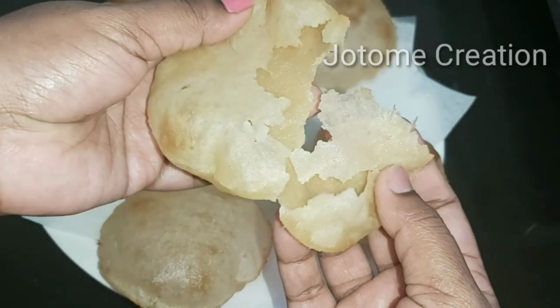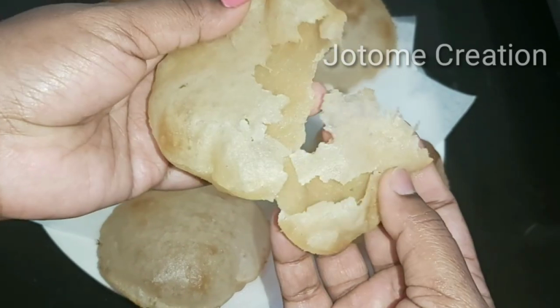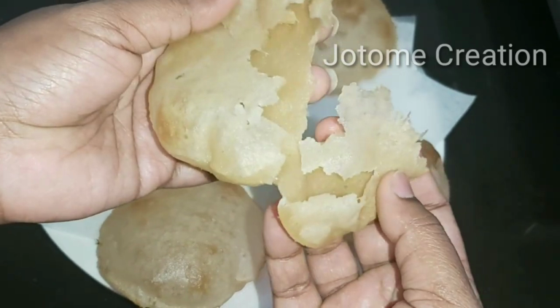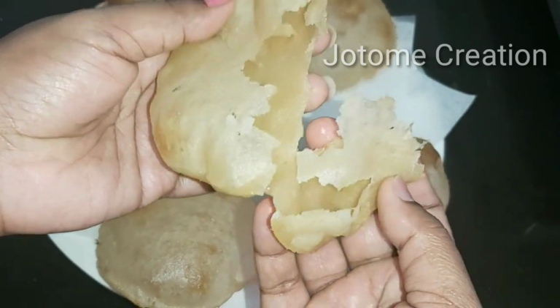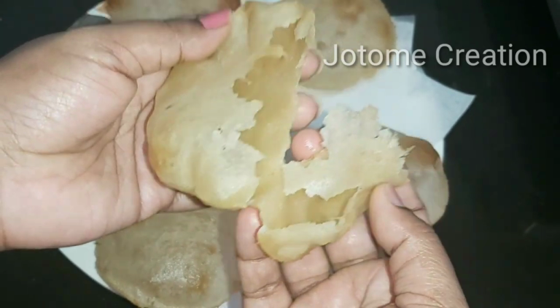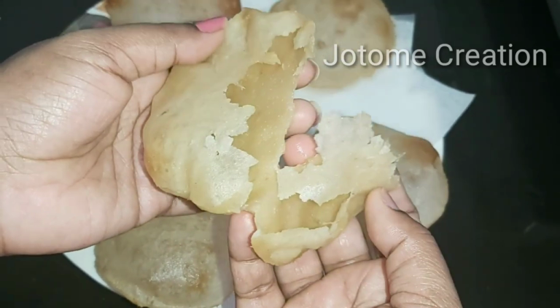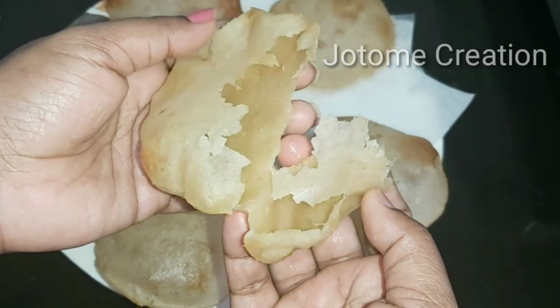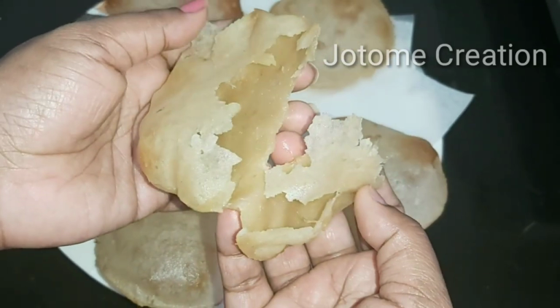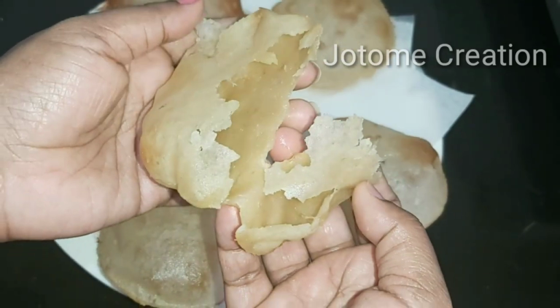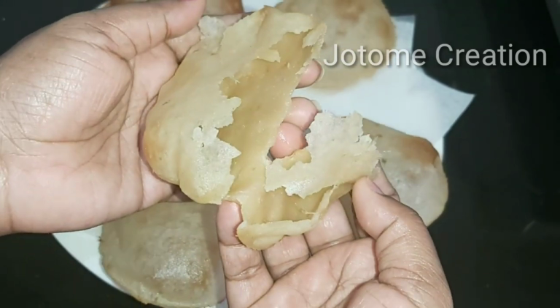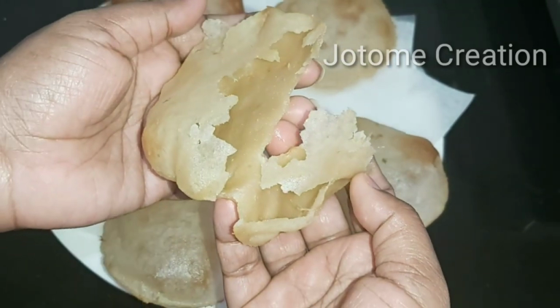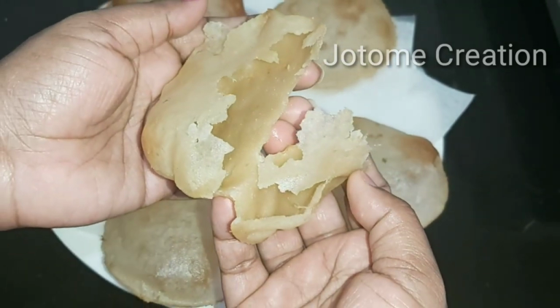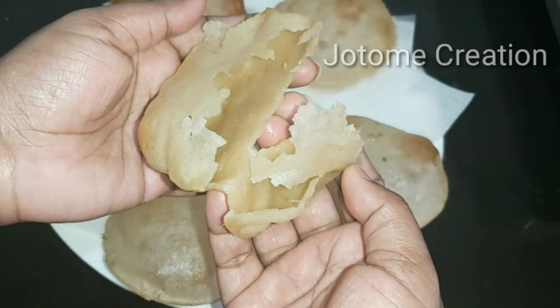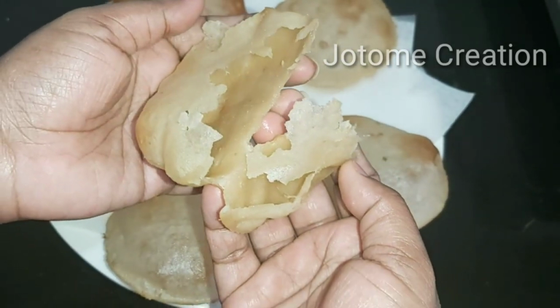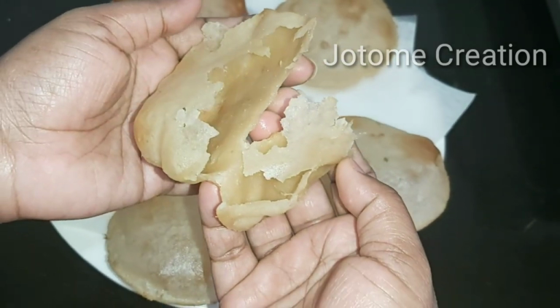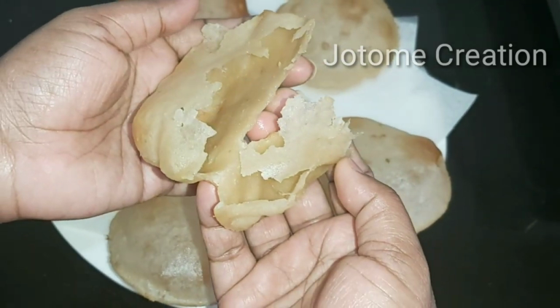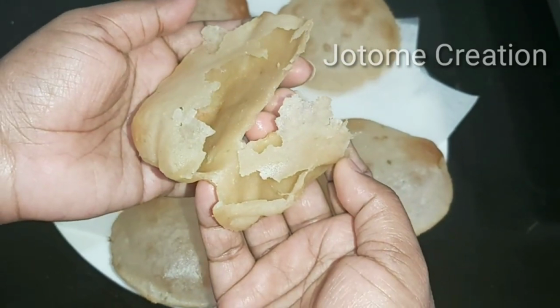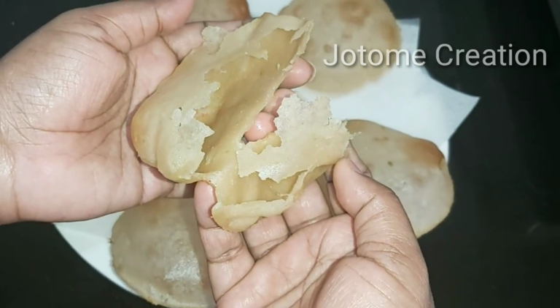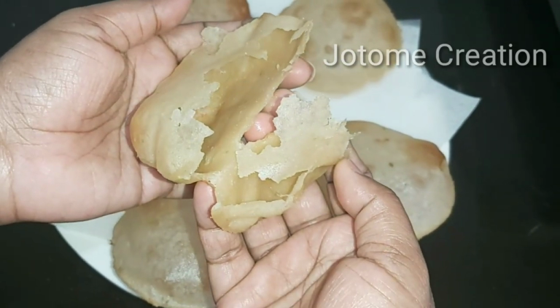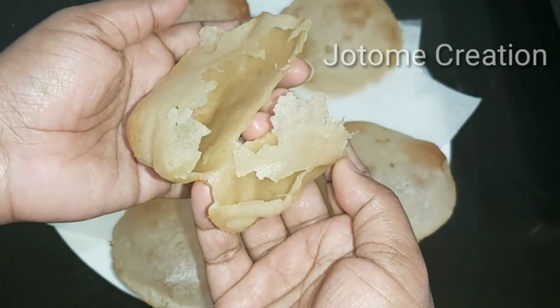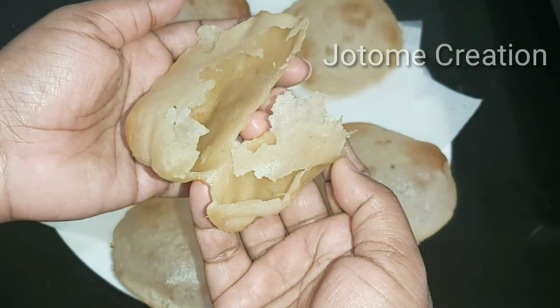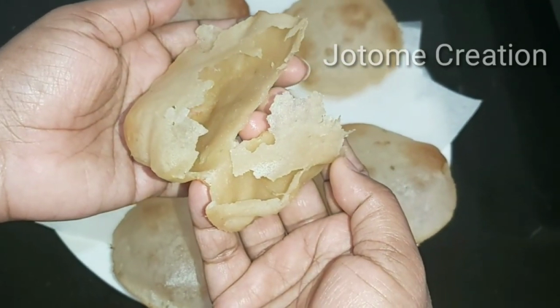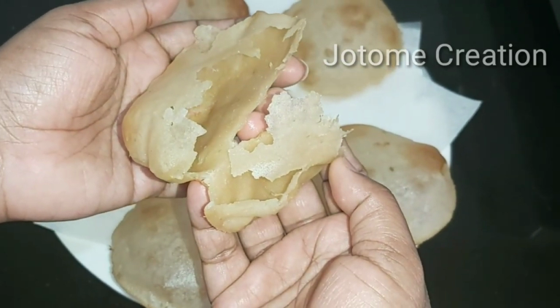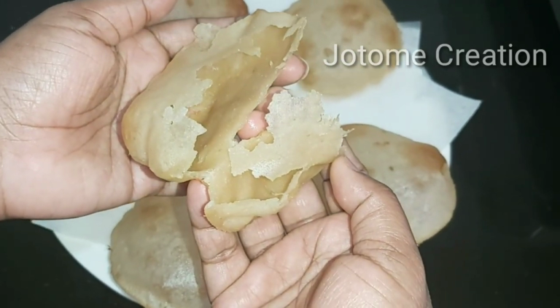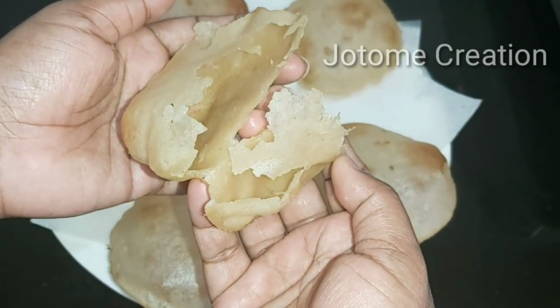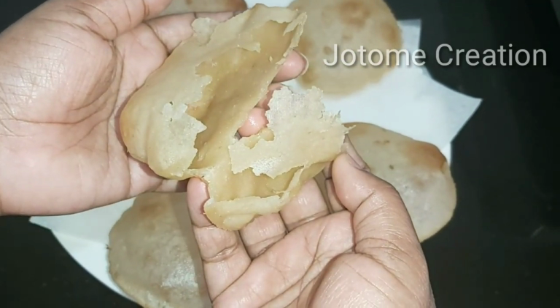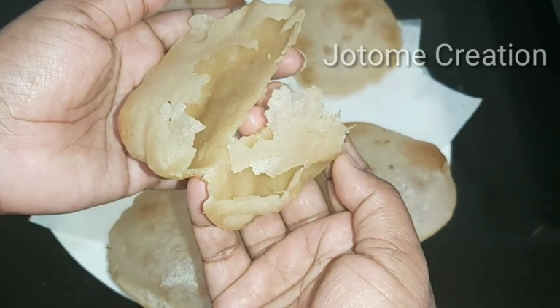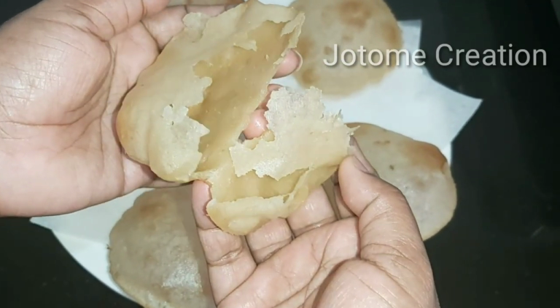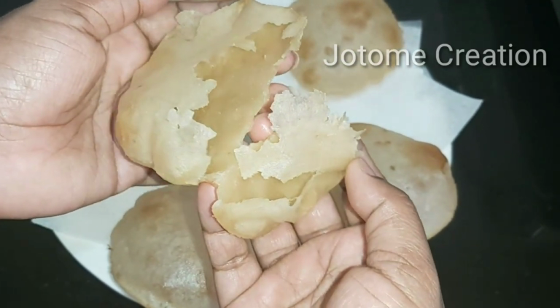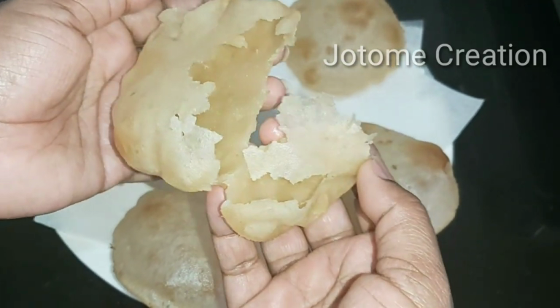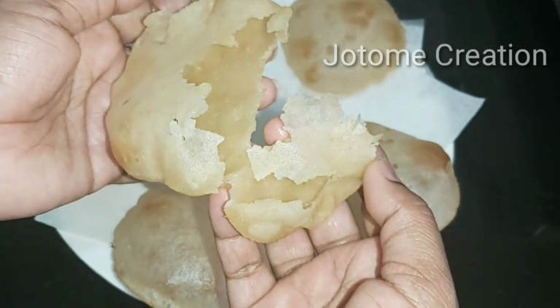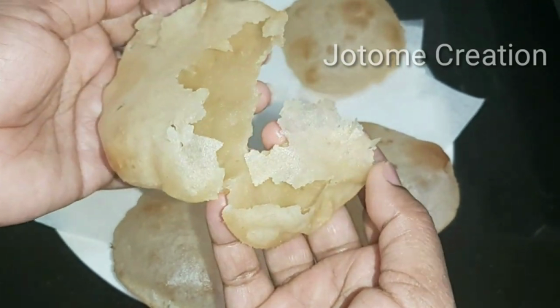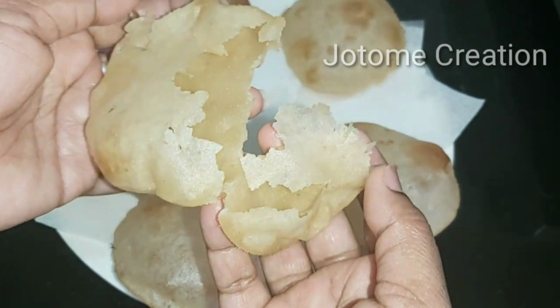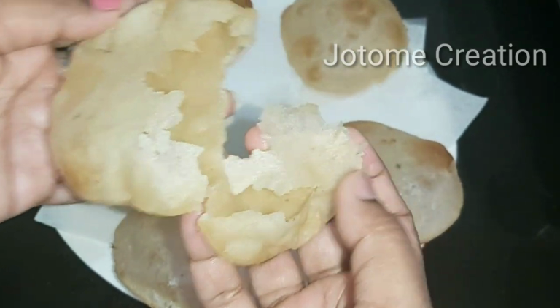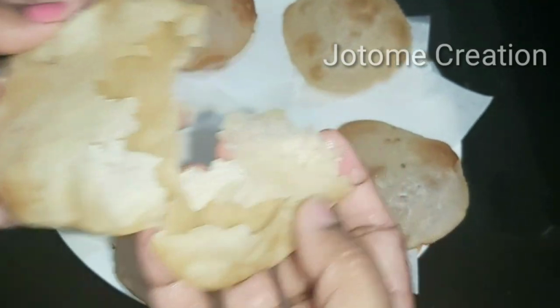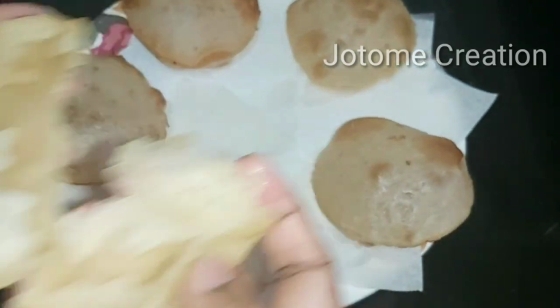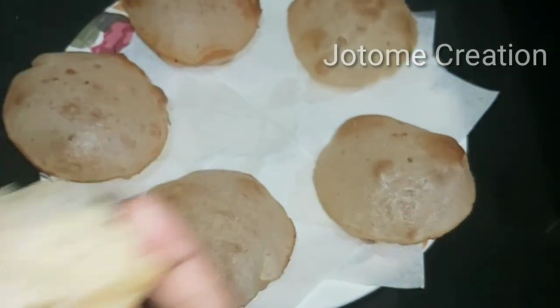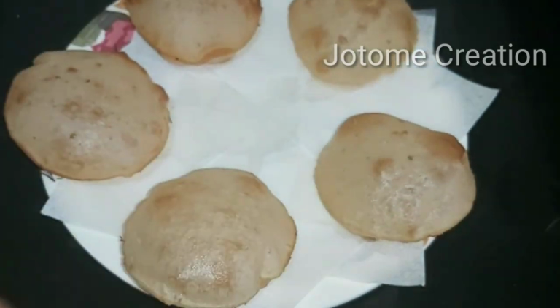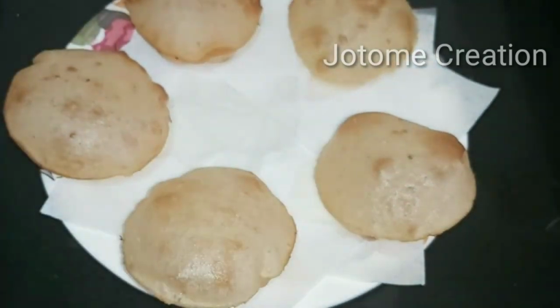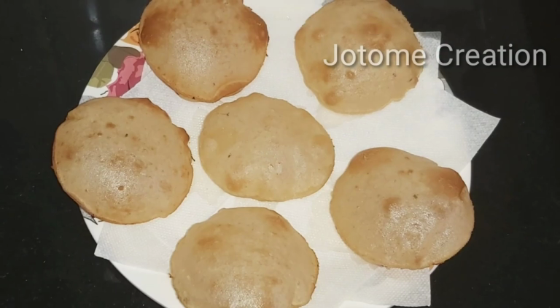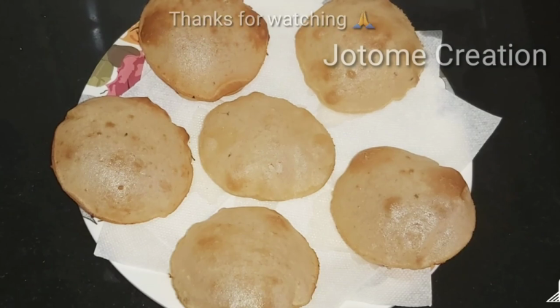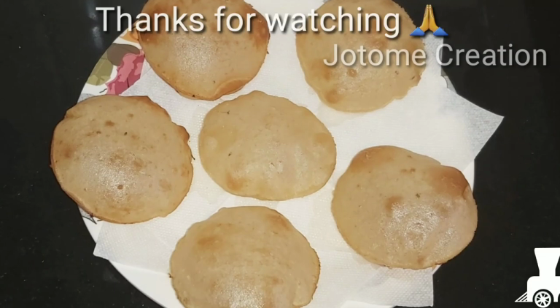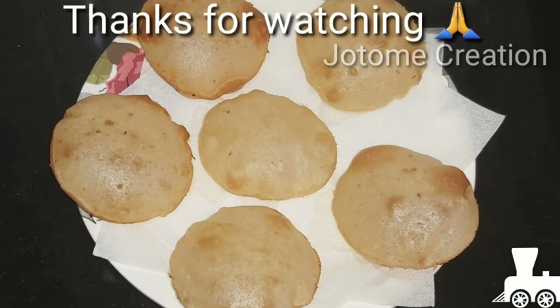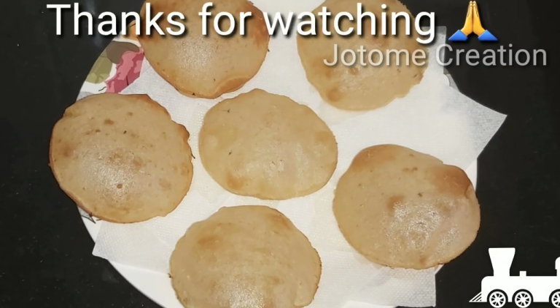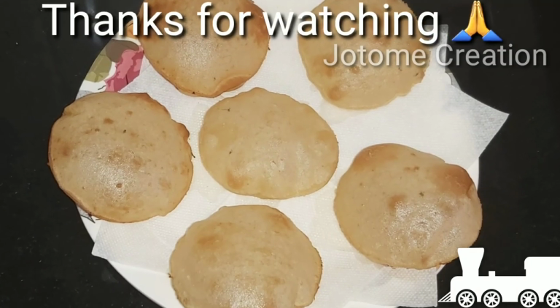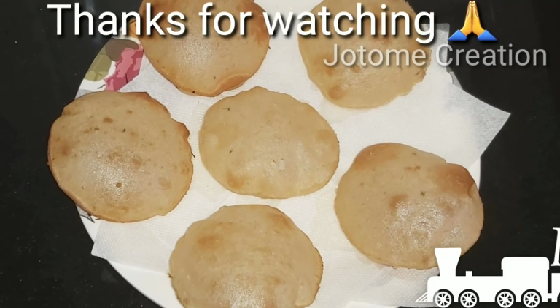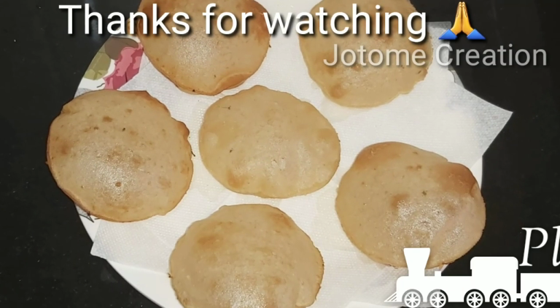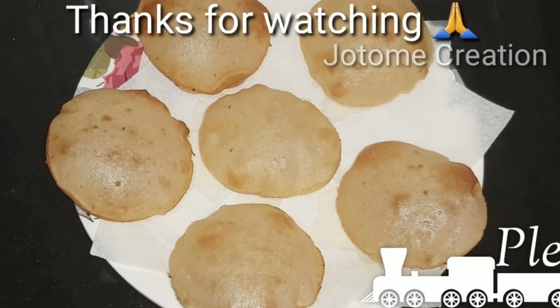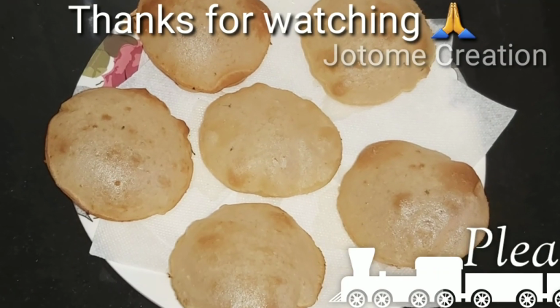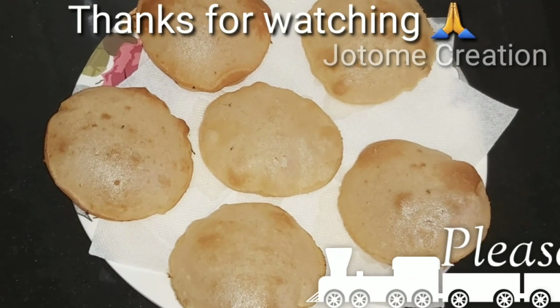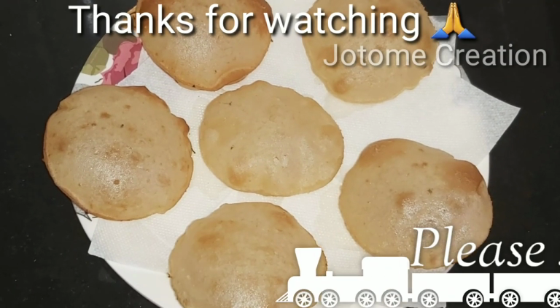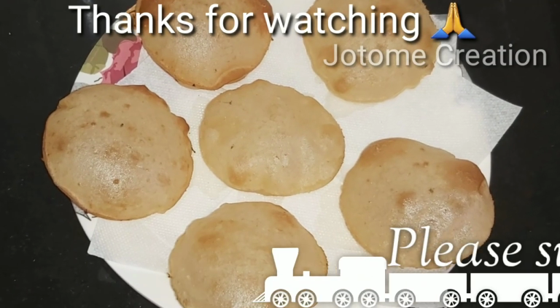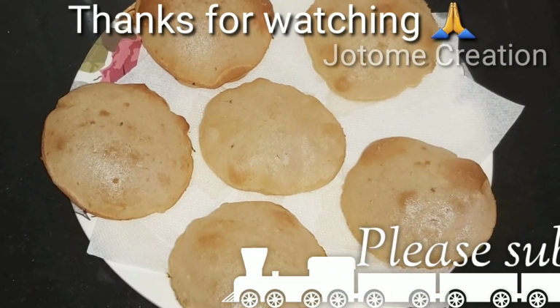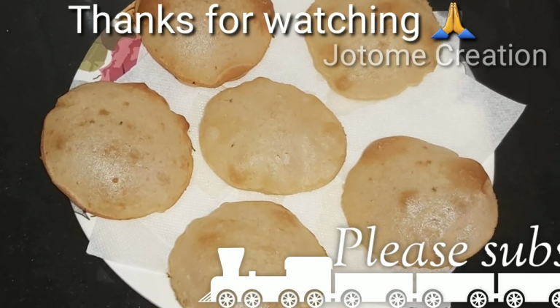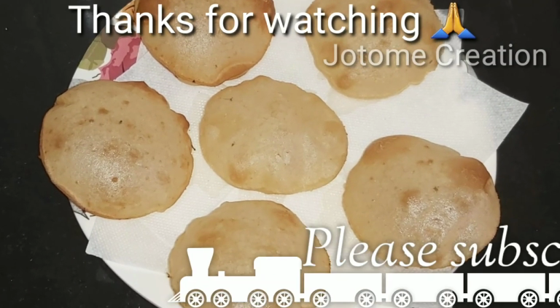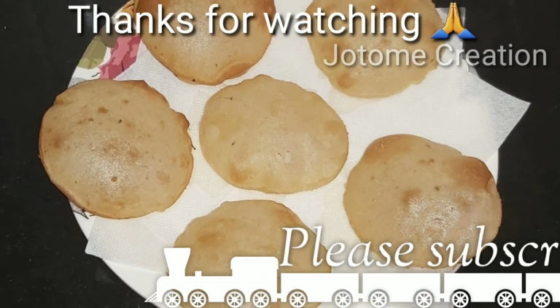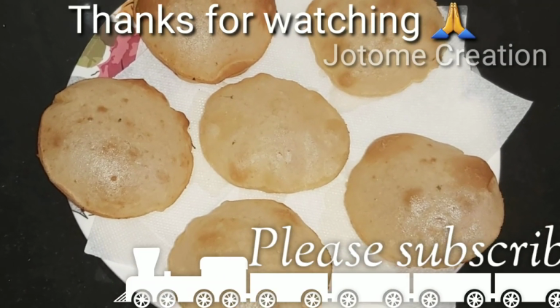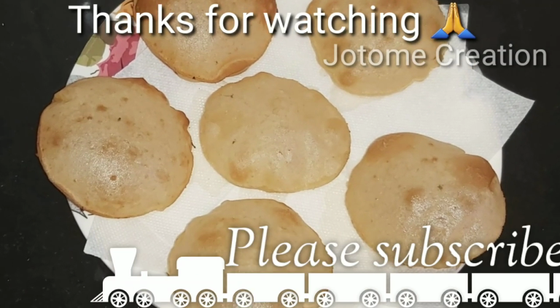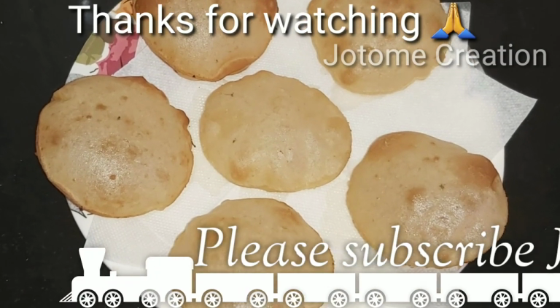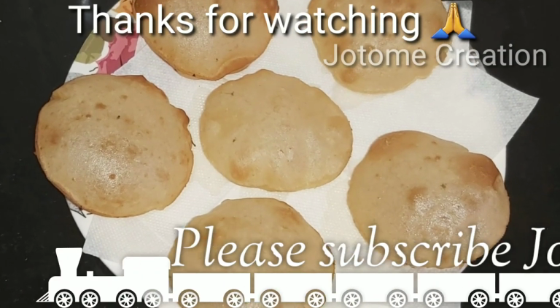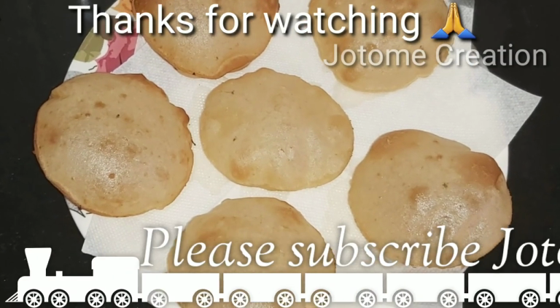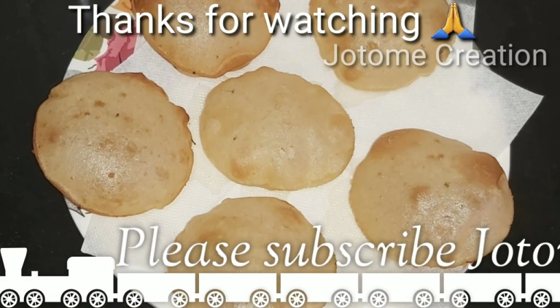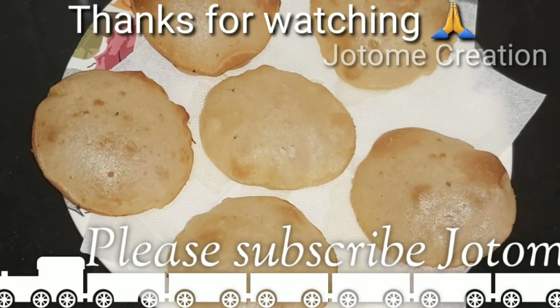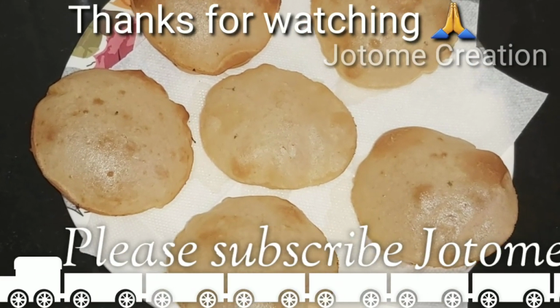Please like, share, comment and subscribe. Thank you so much for watching. Thank you.